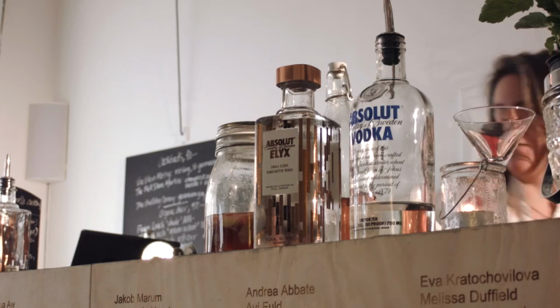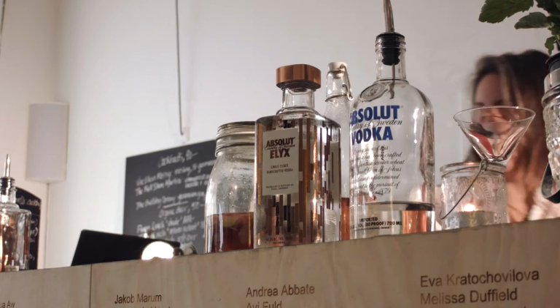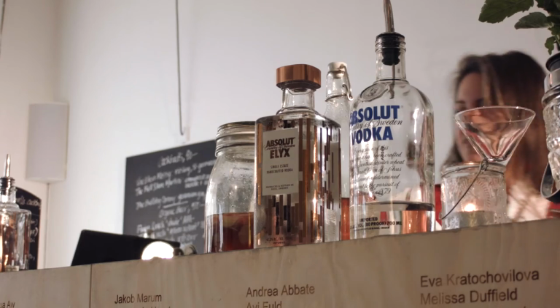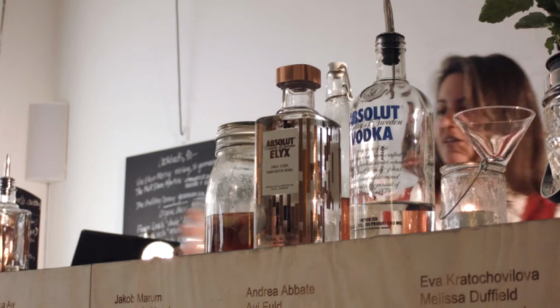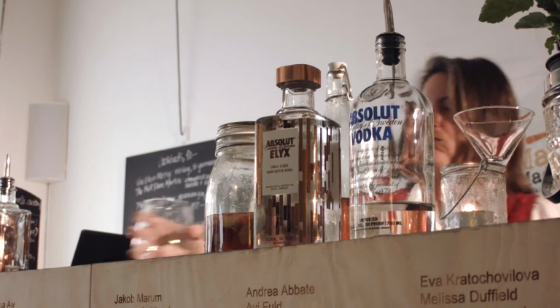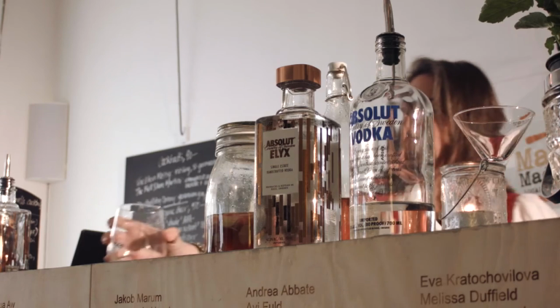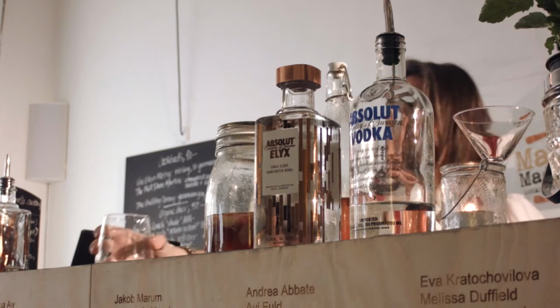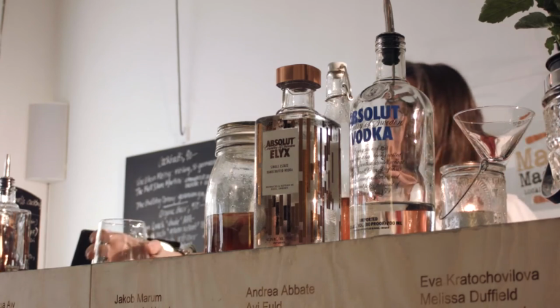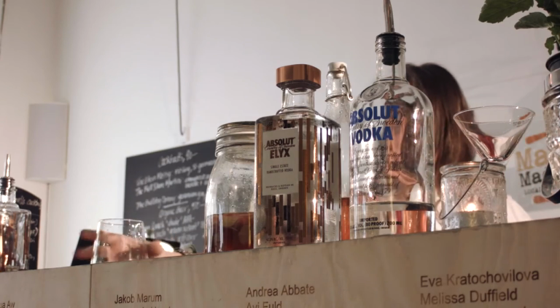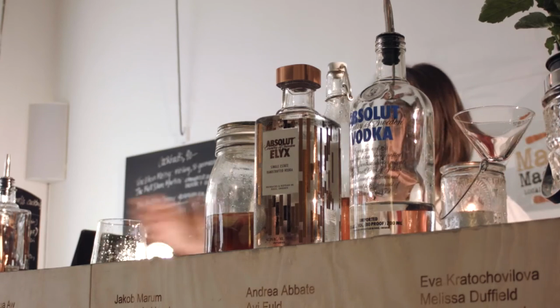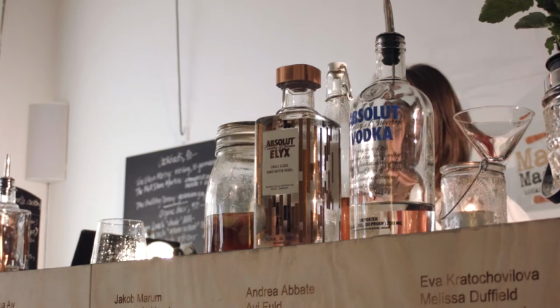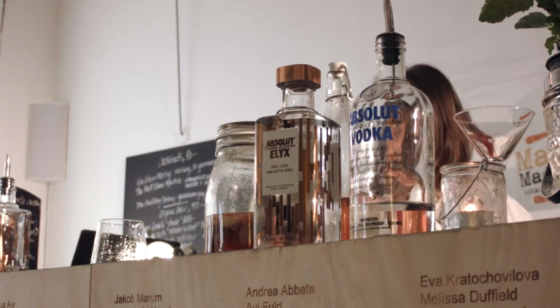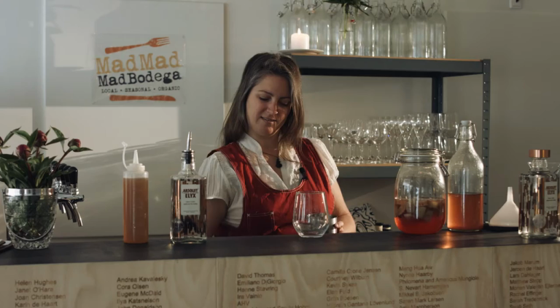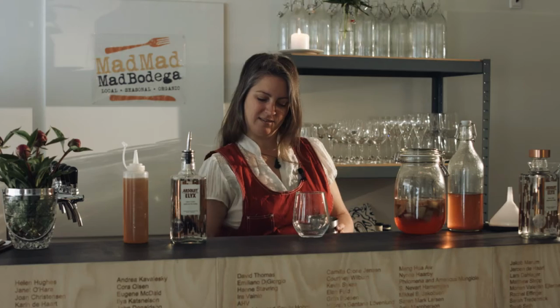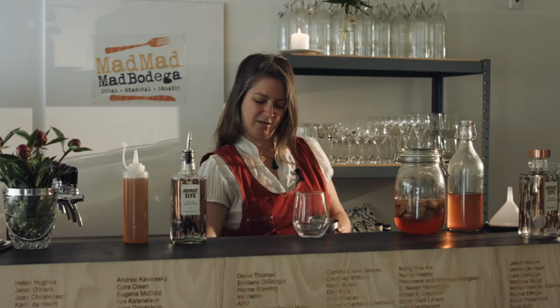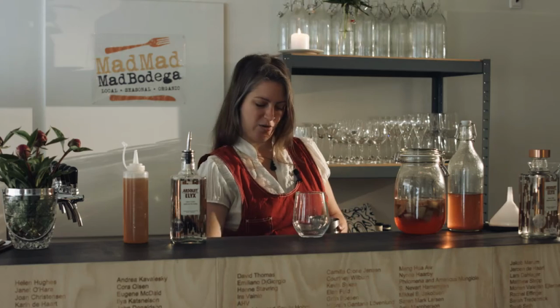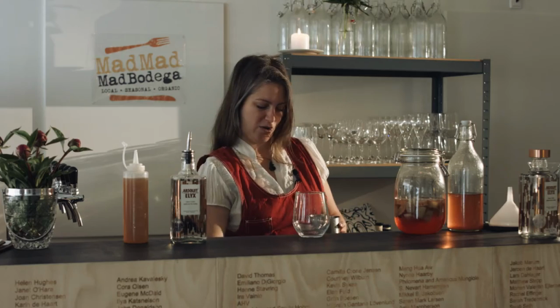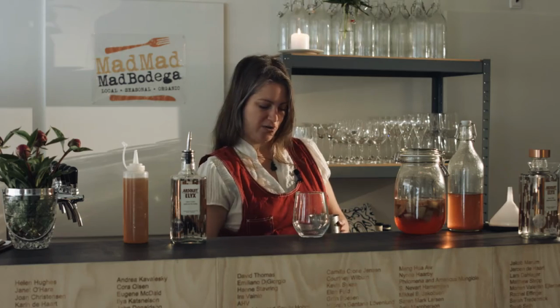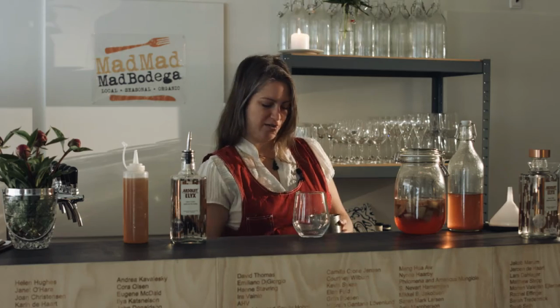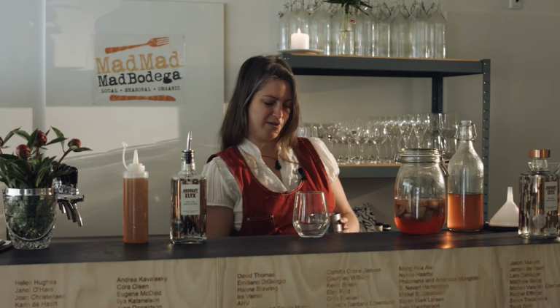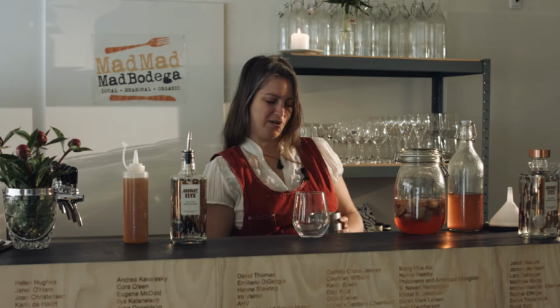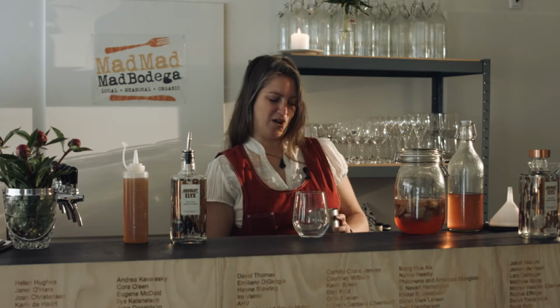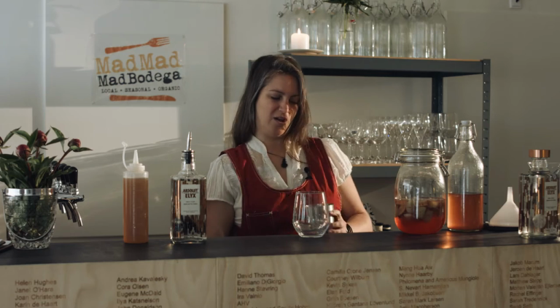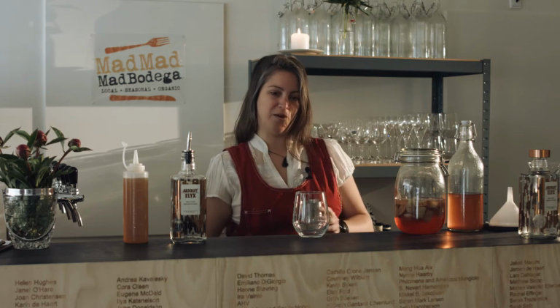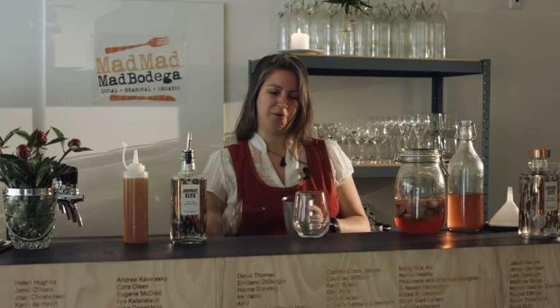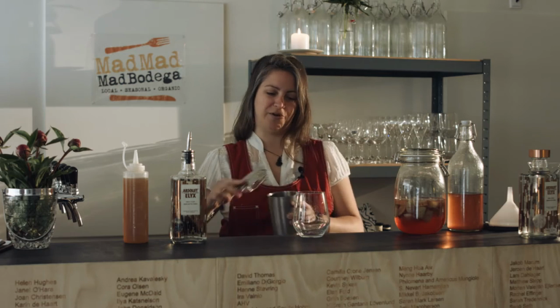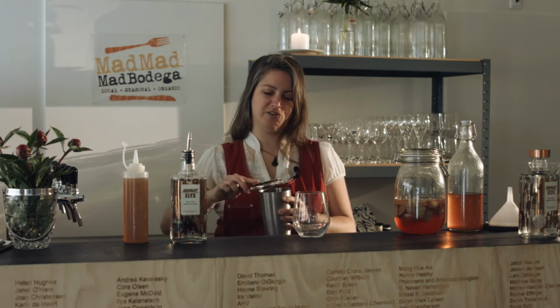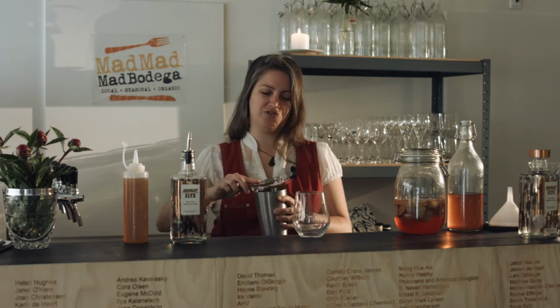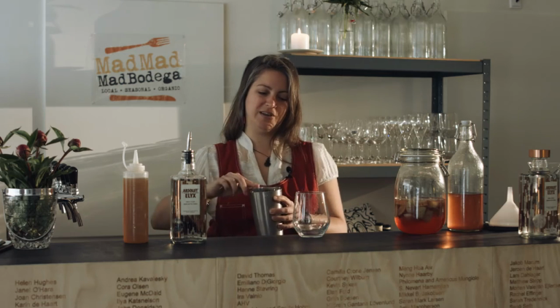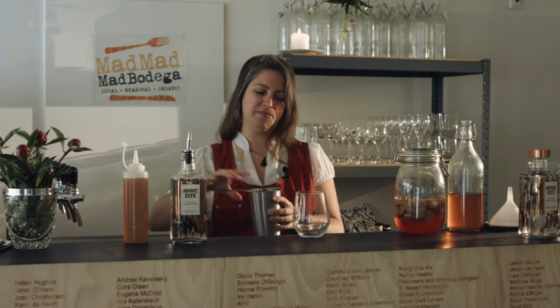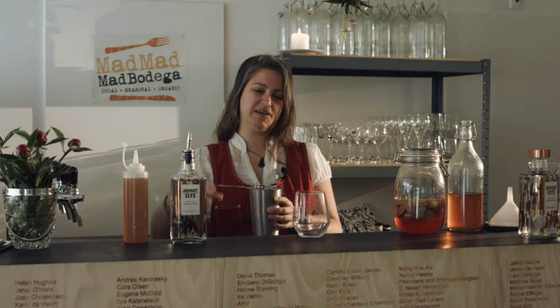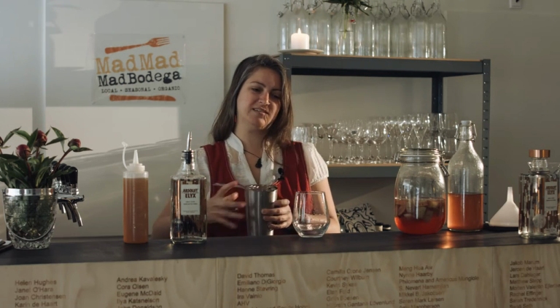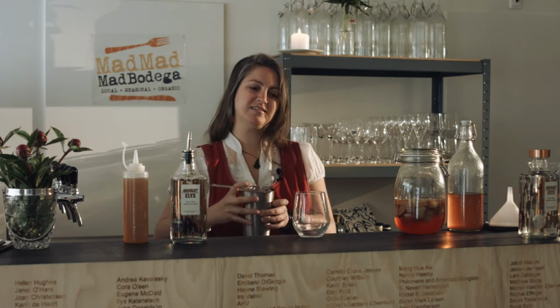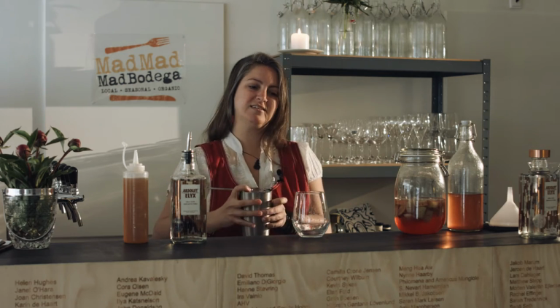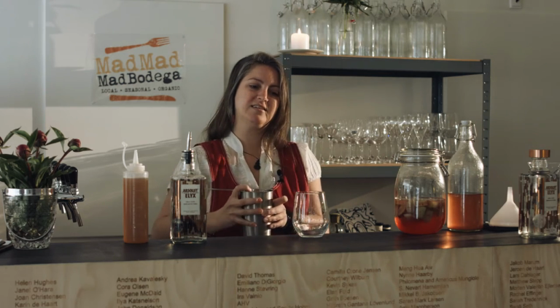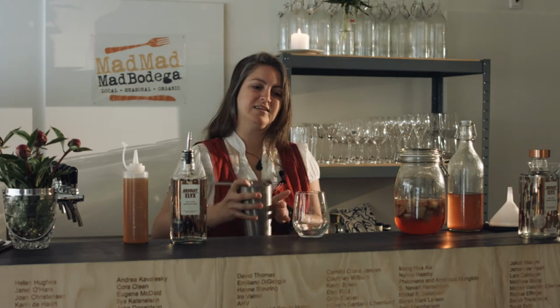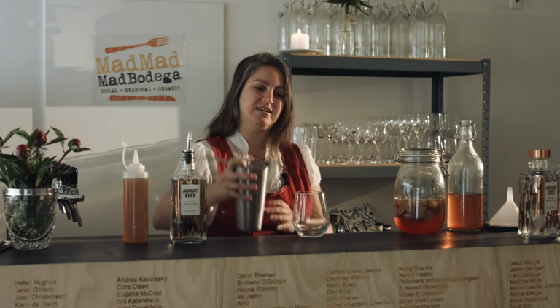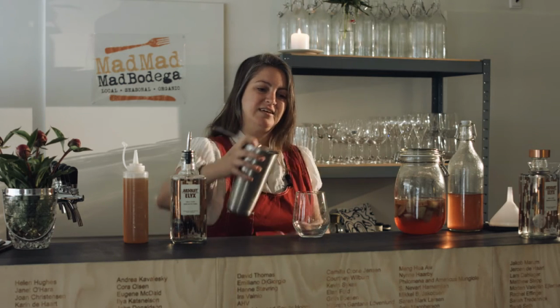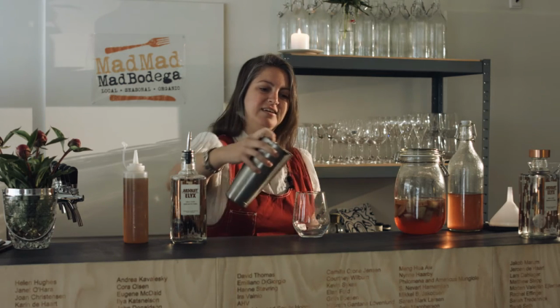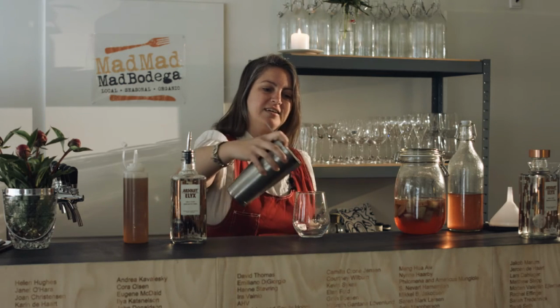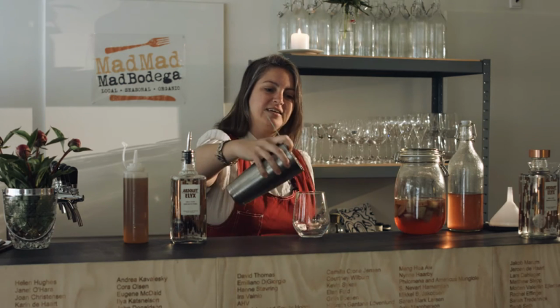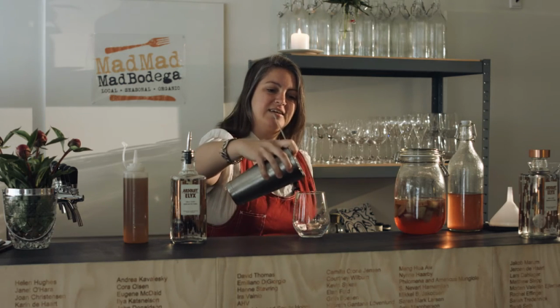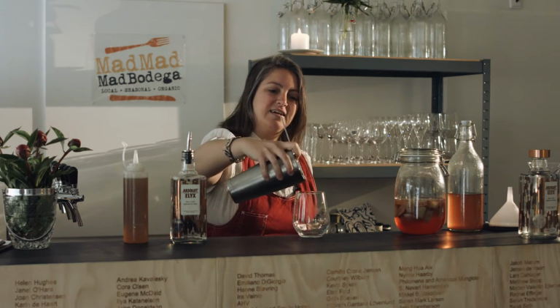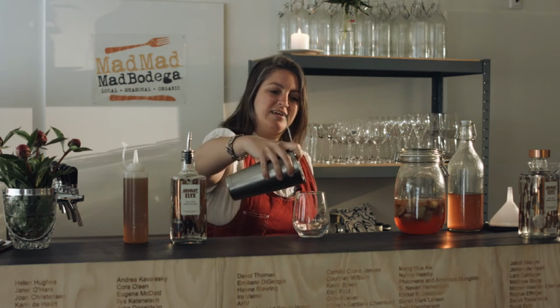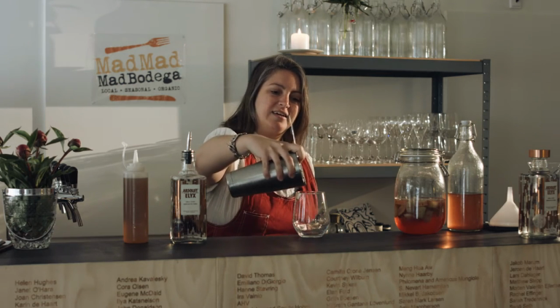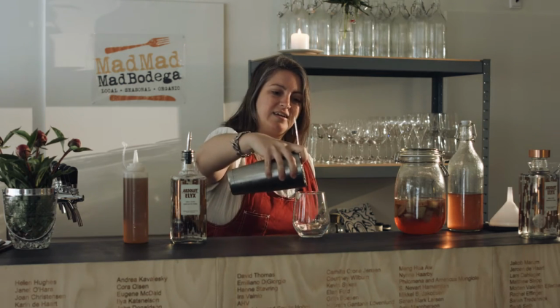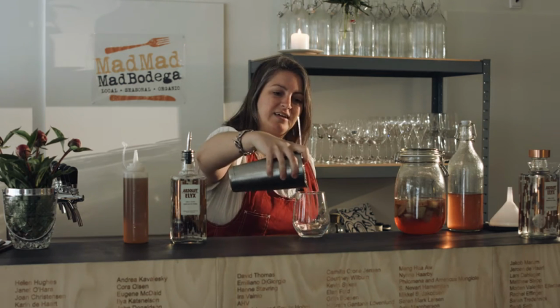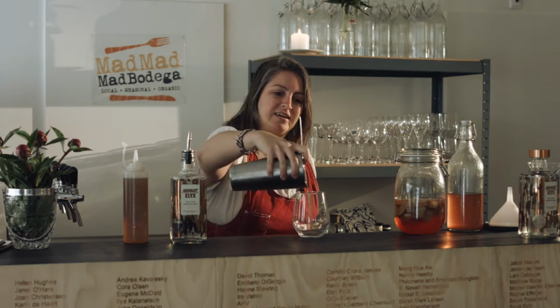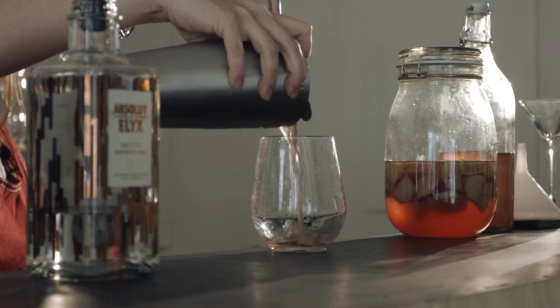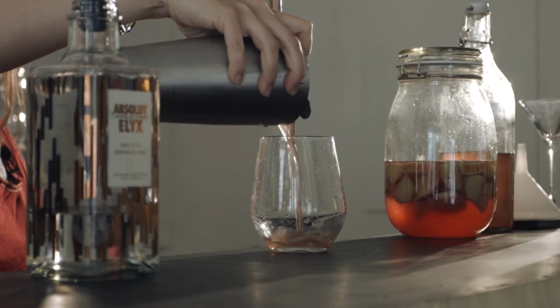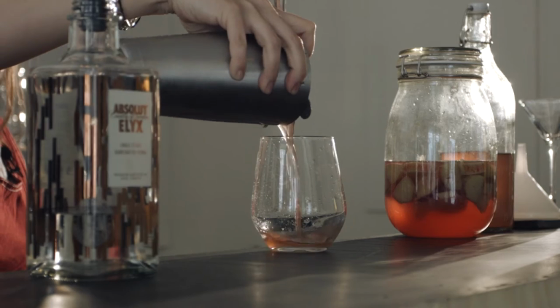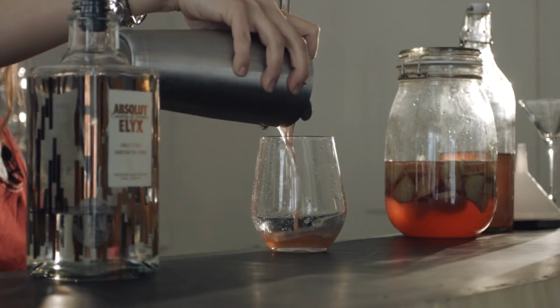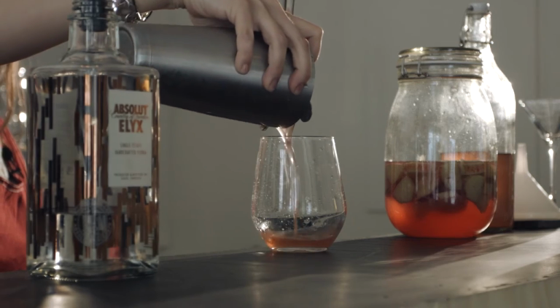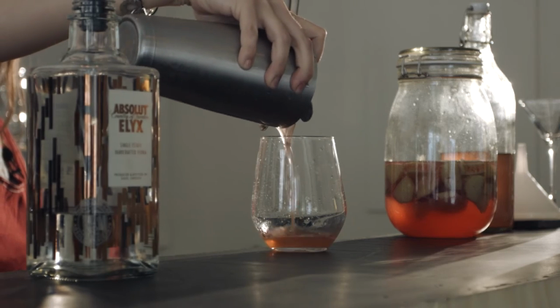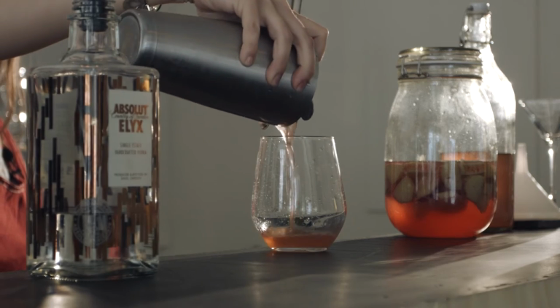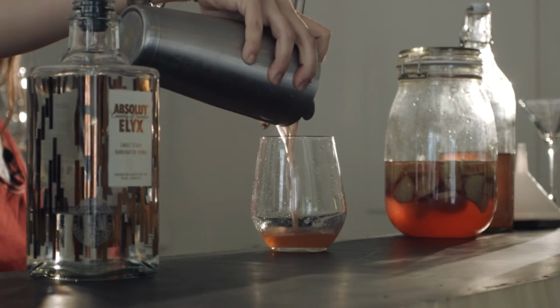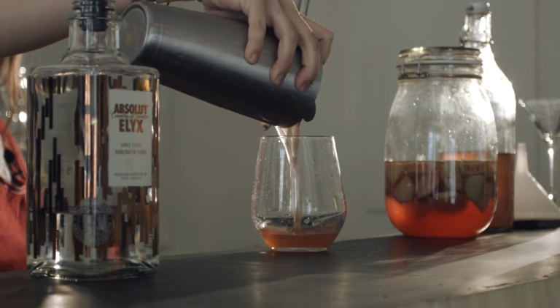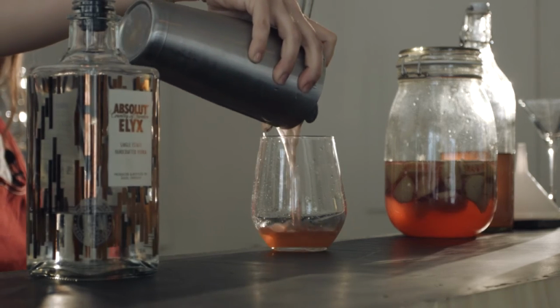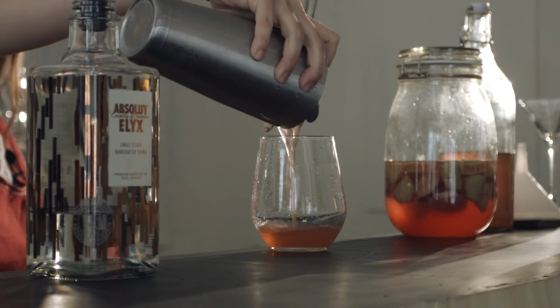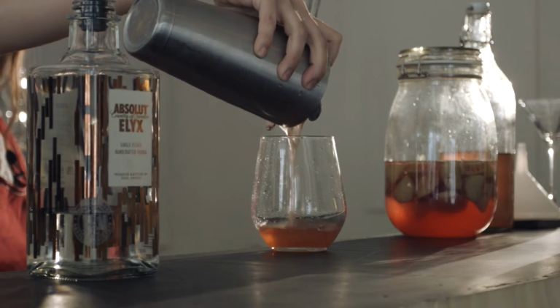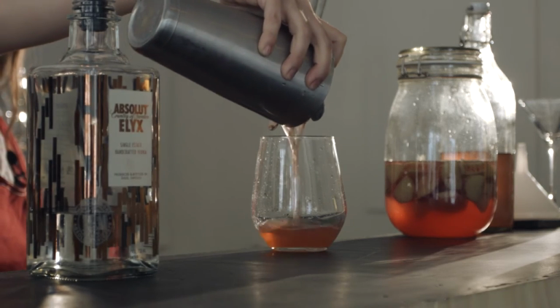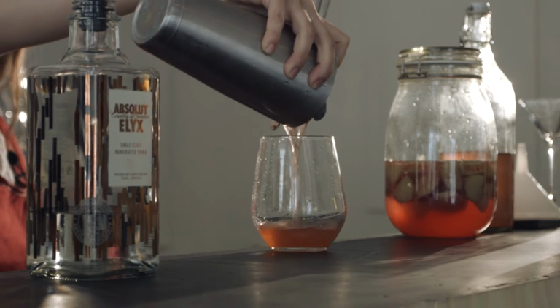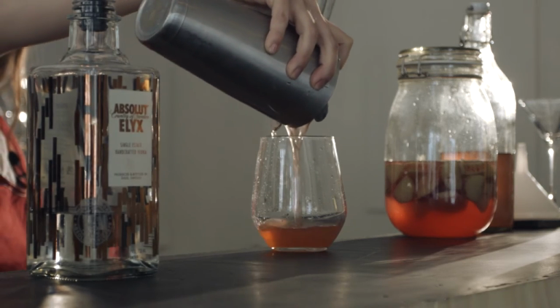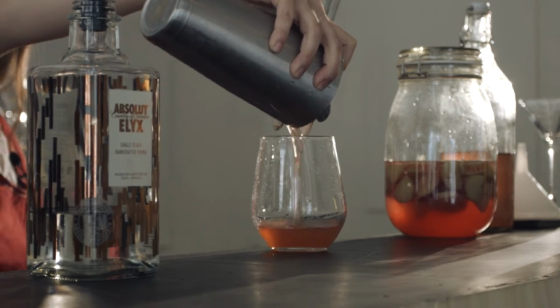So now we have our glass. We're going to strain the mix into our cocktail glass.